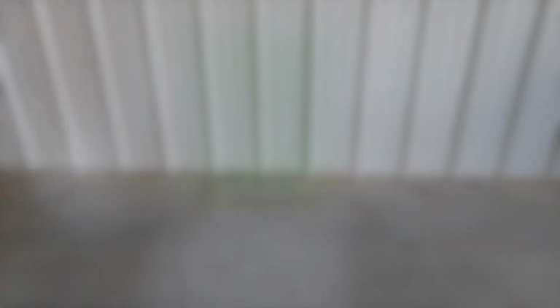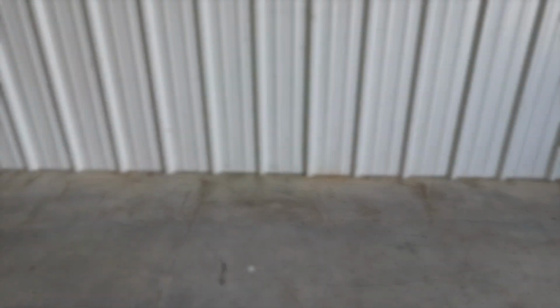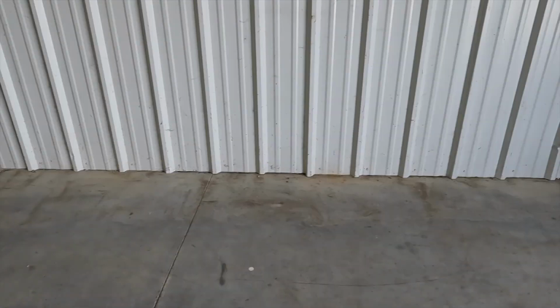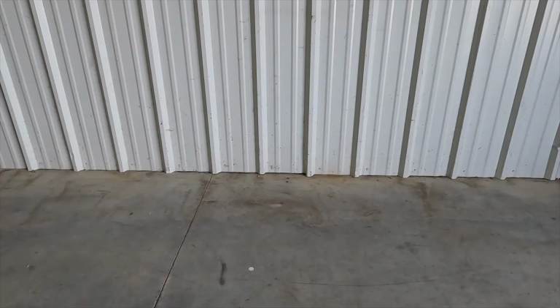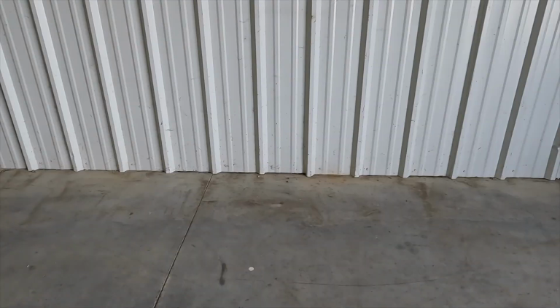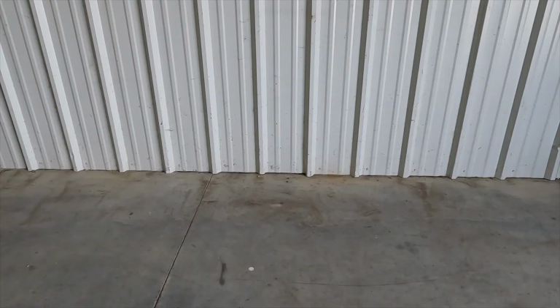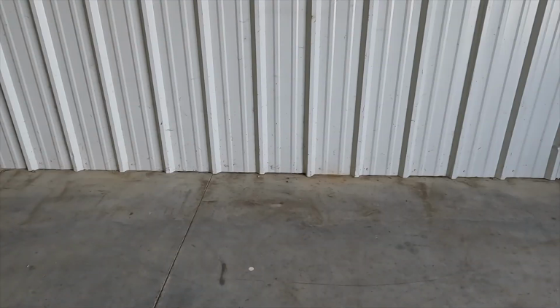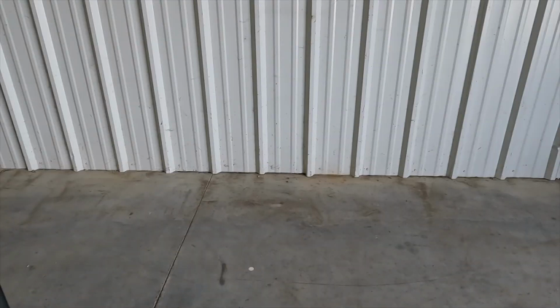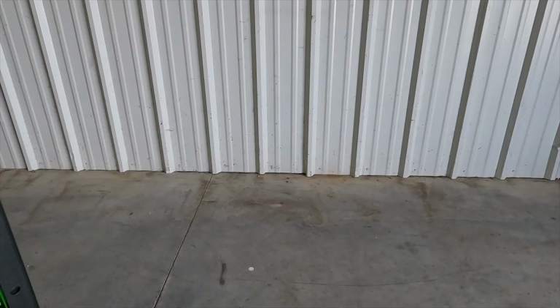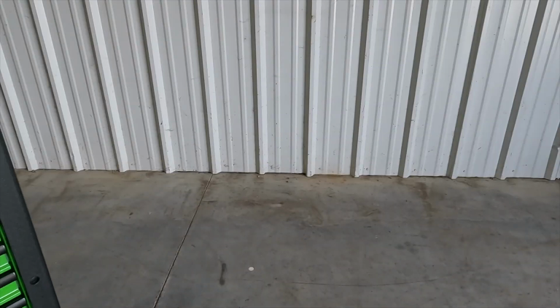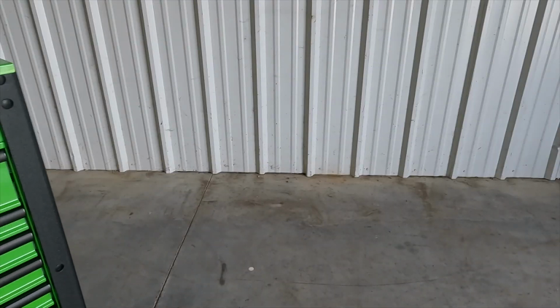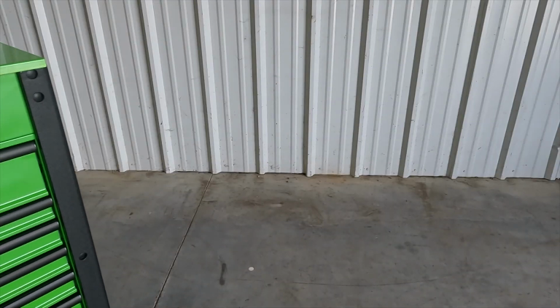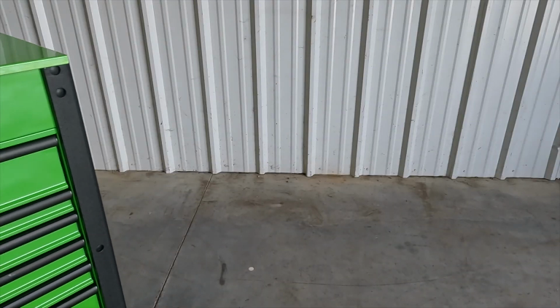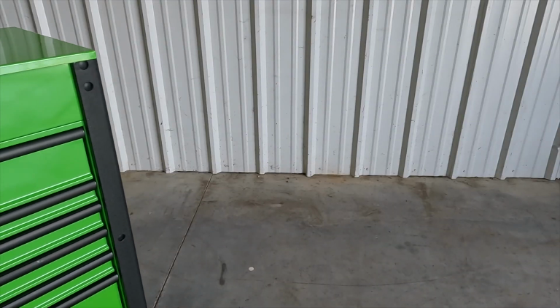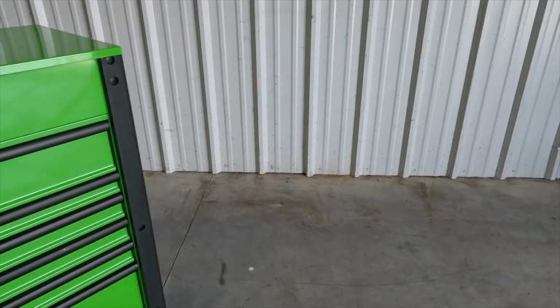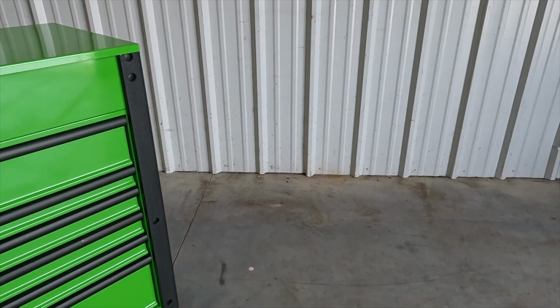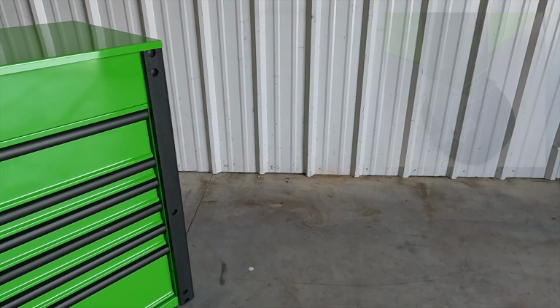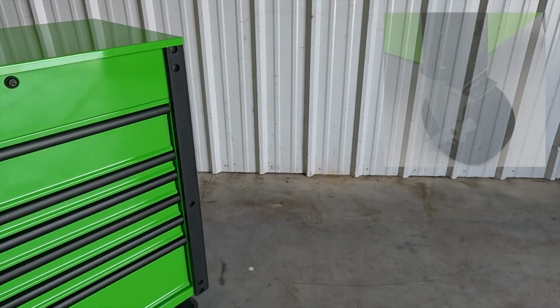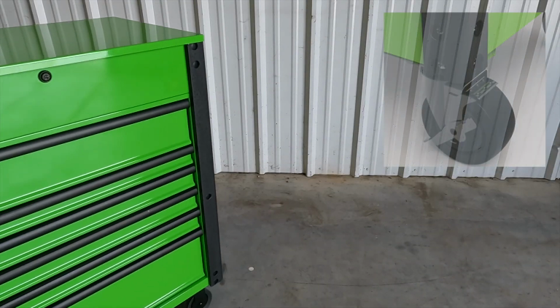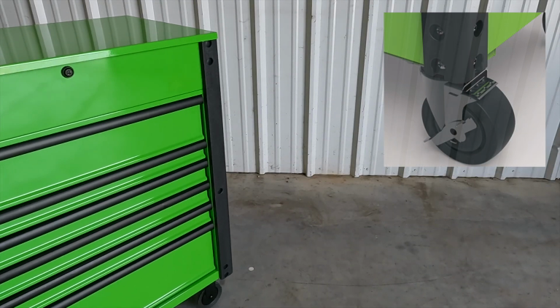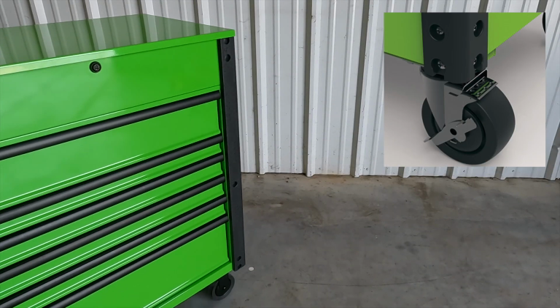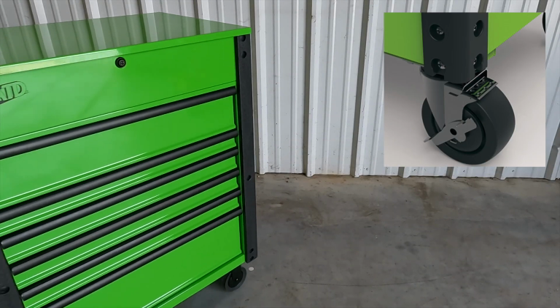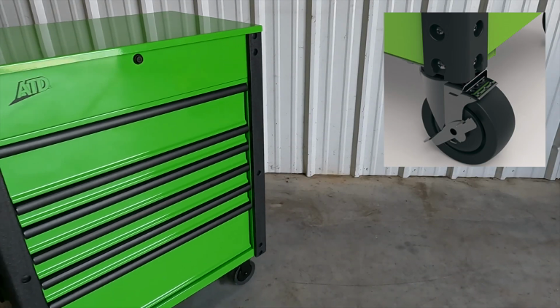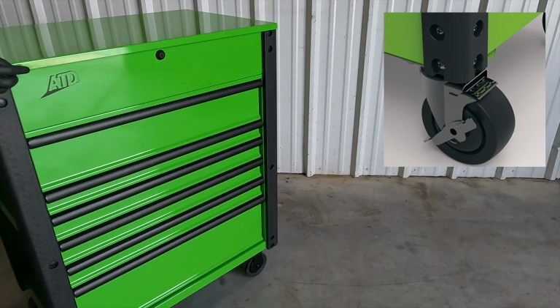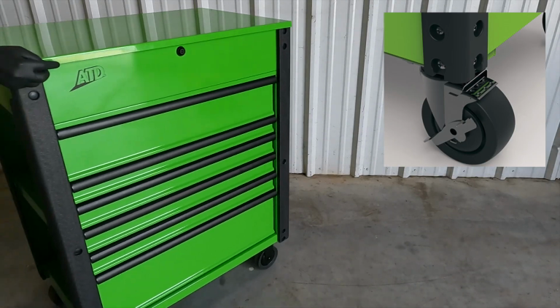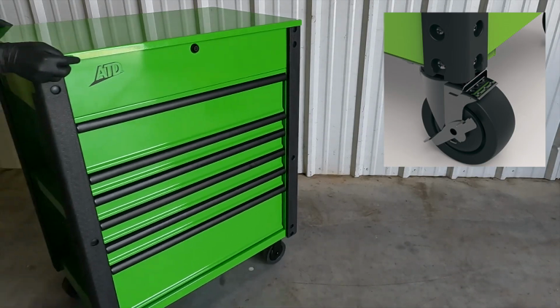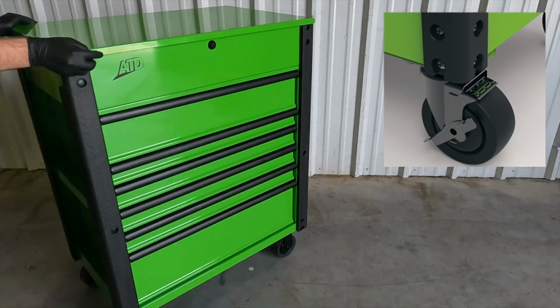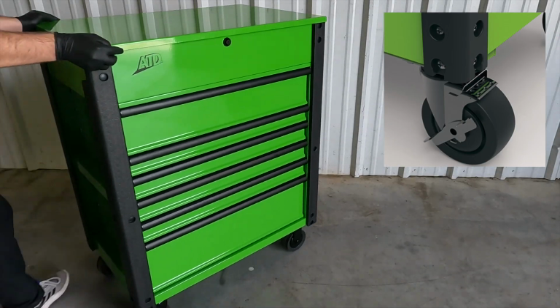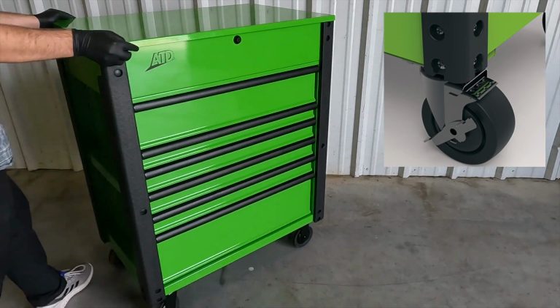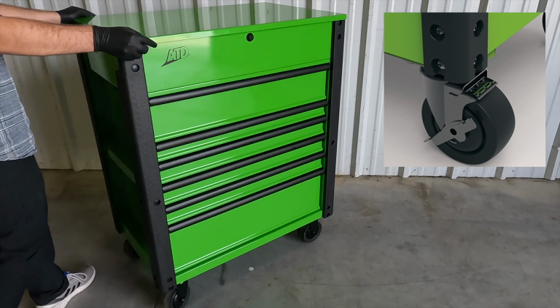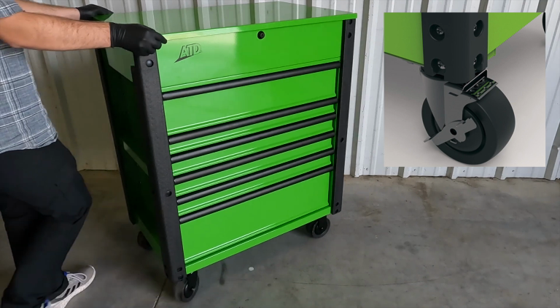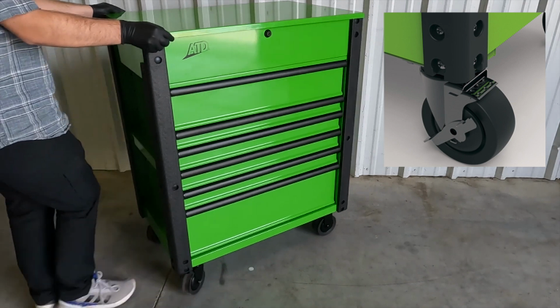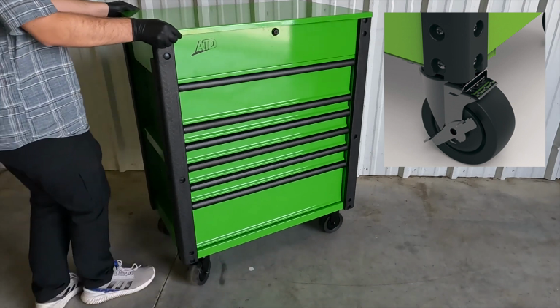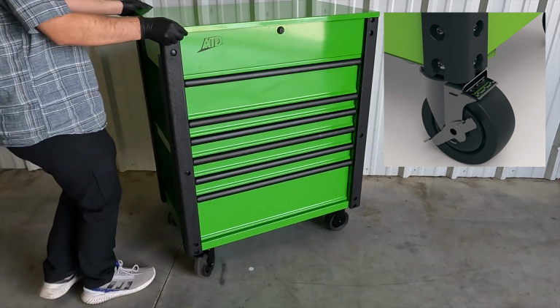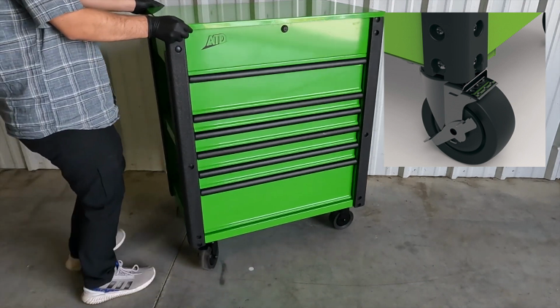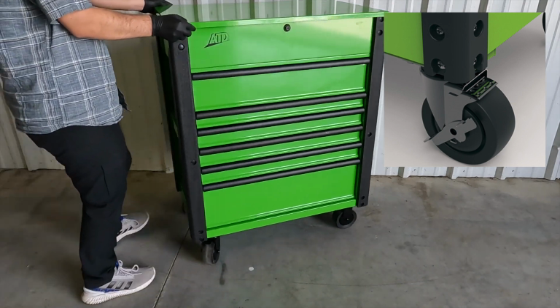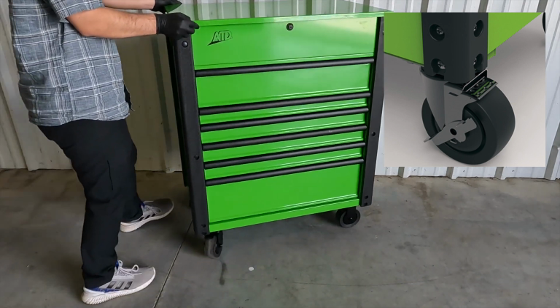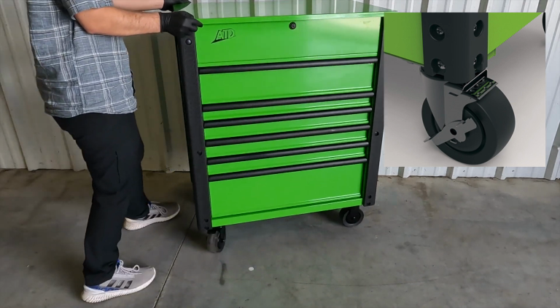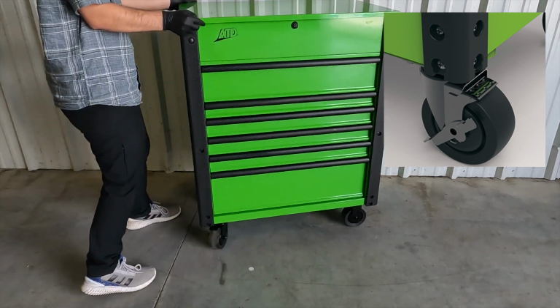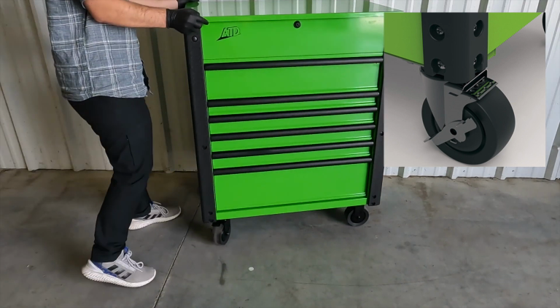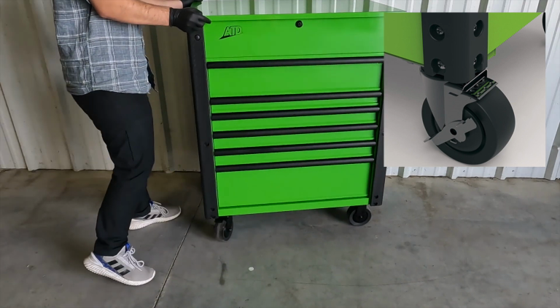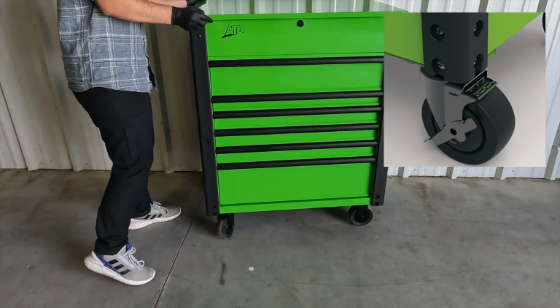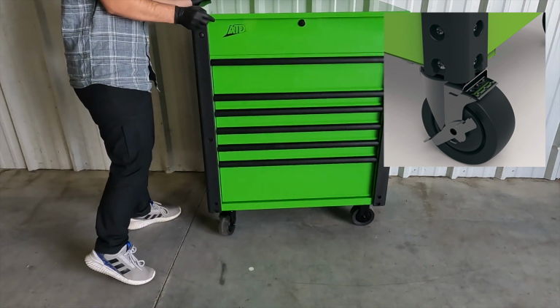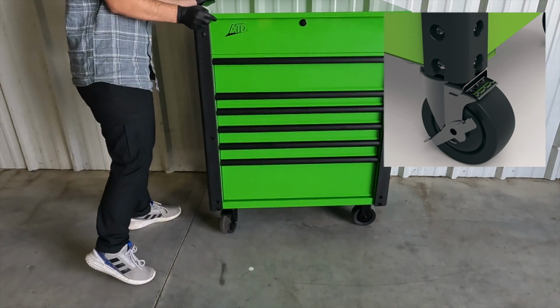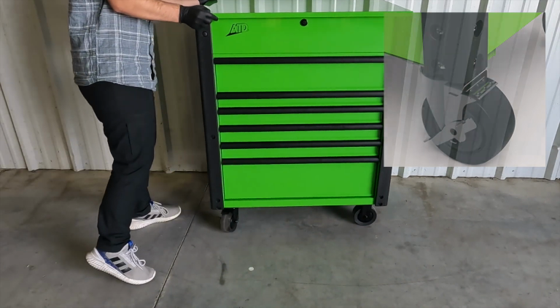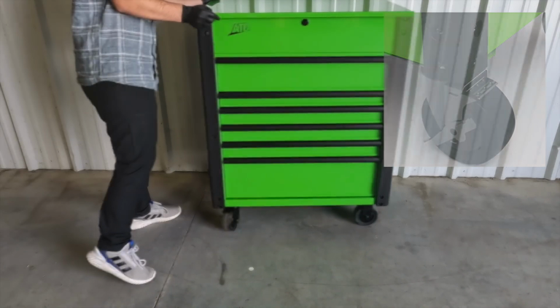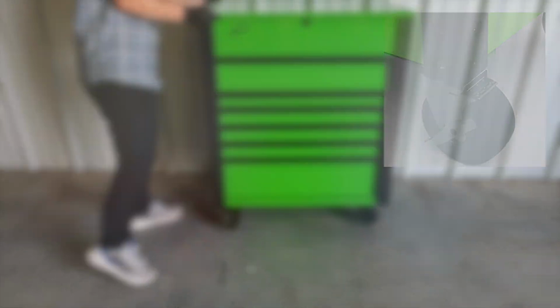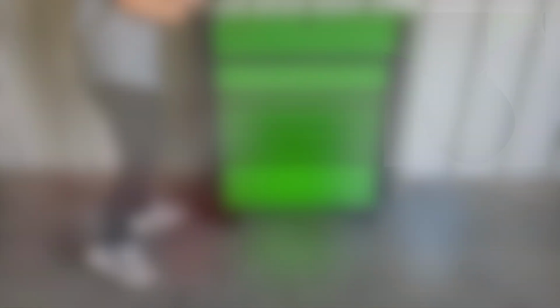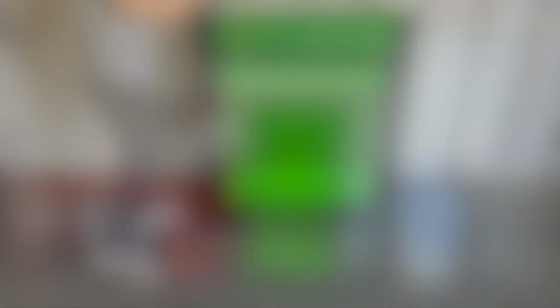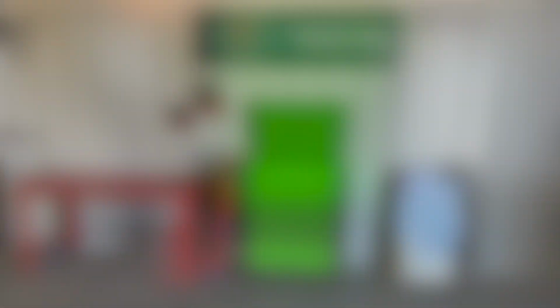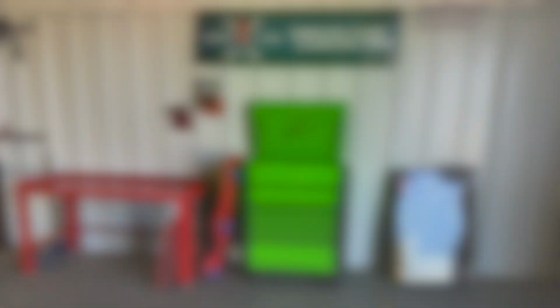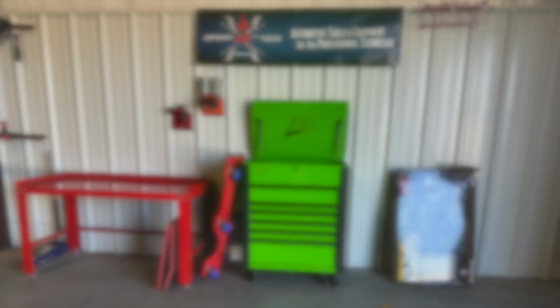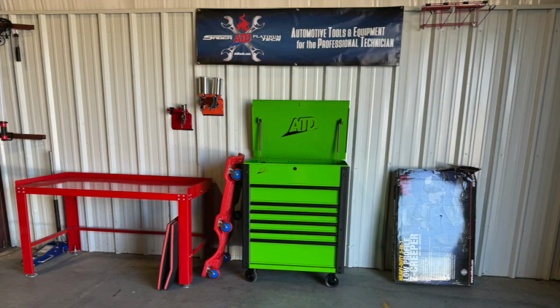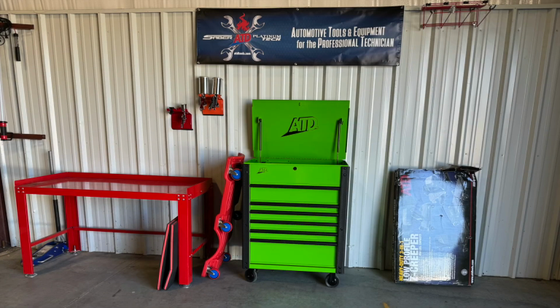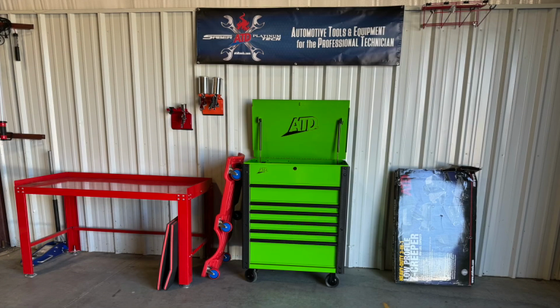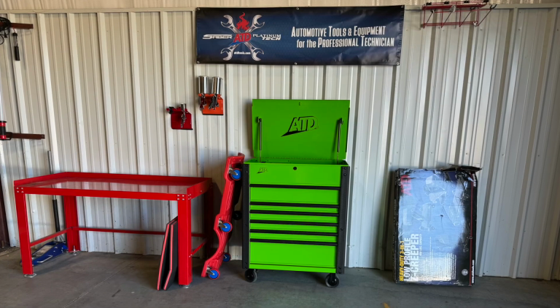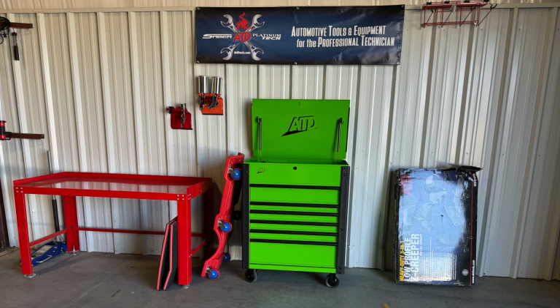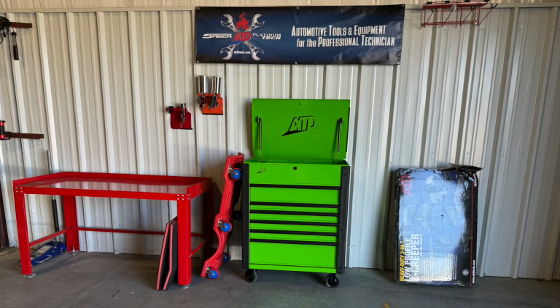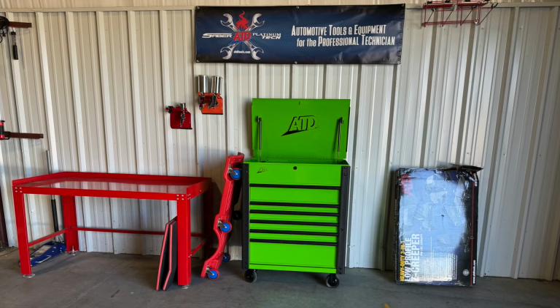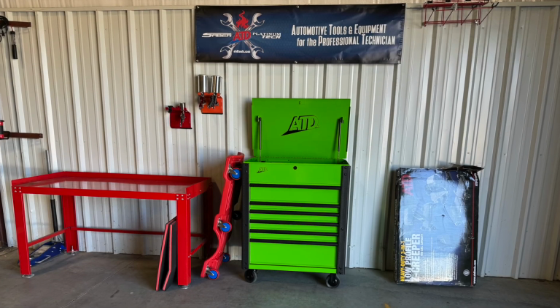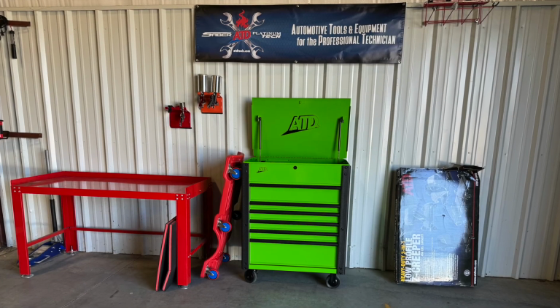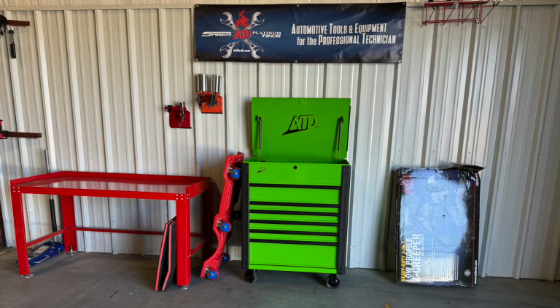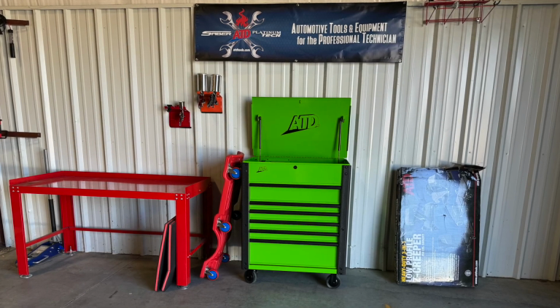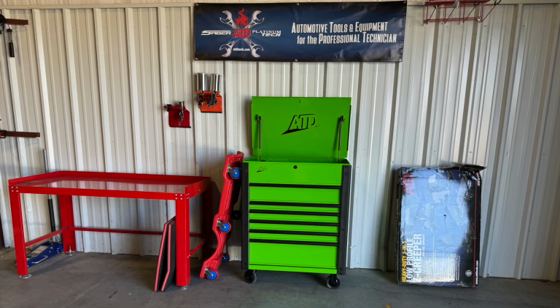The heavy-duty 5-inch casters allow the service carts to roll across the shop floor easily, and the two locking casters keep it in place when that is needed.